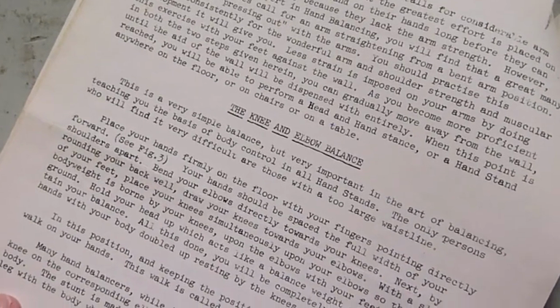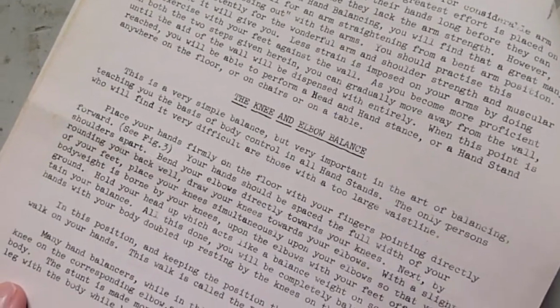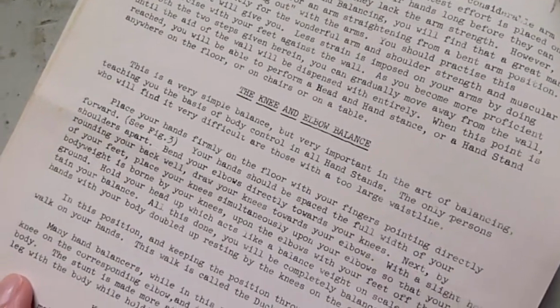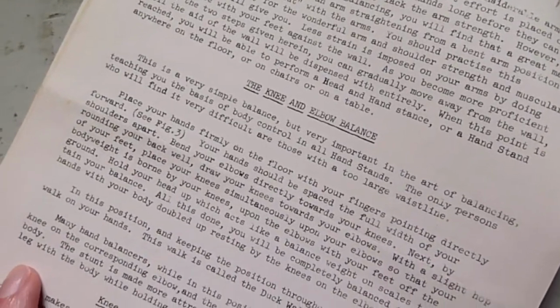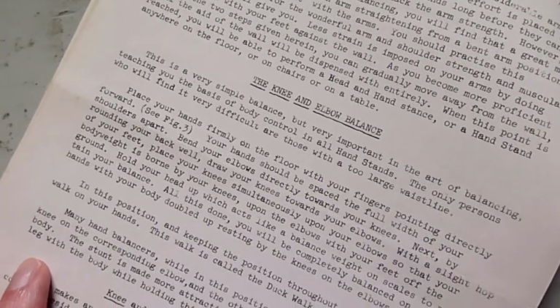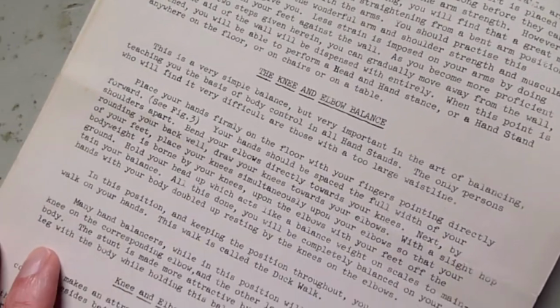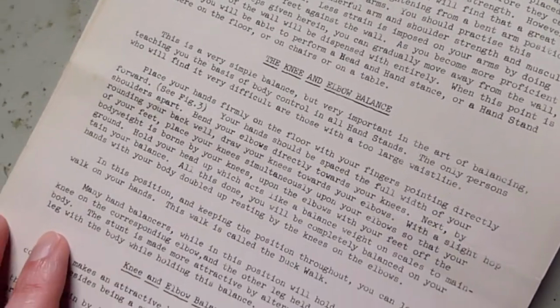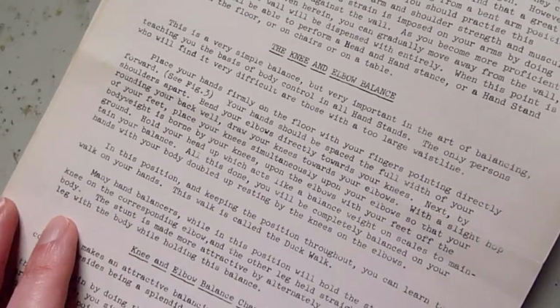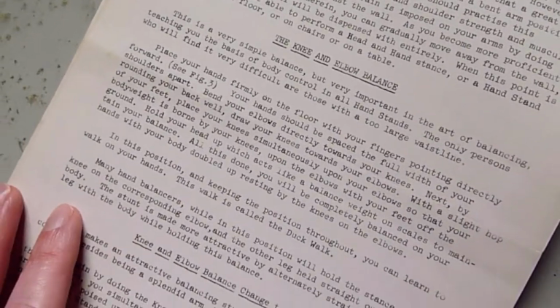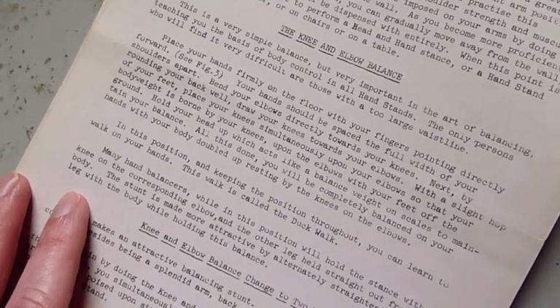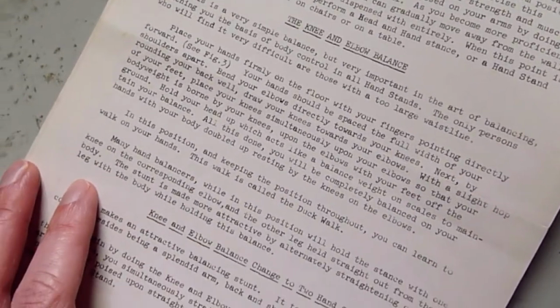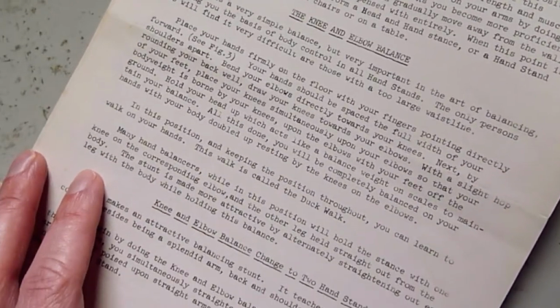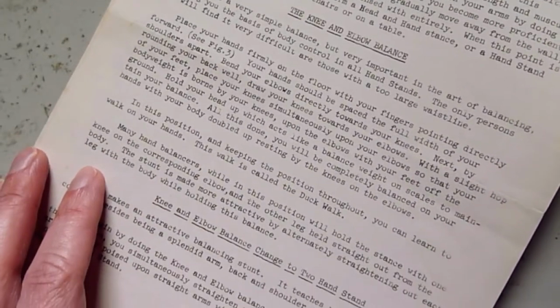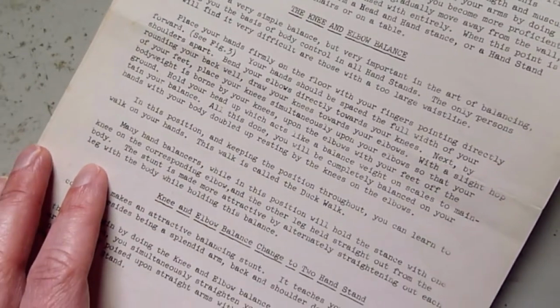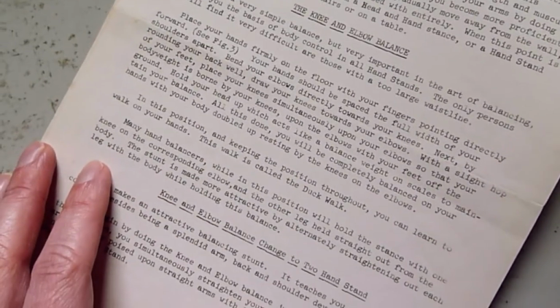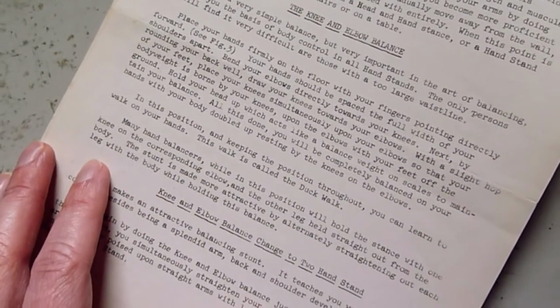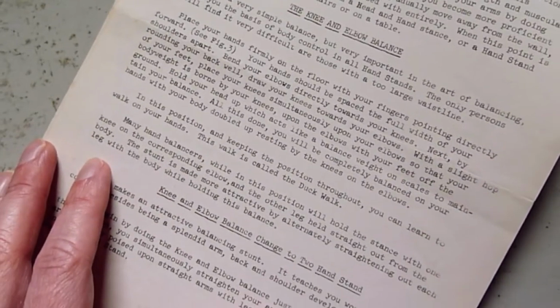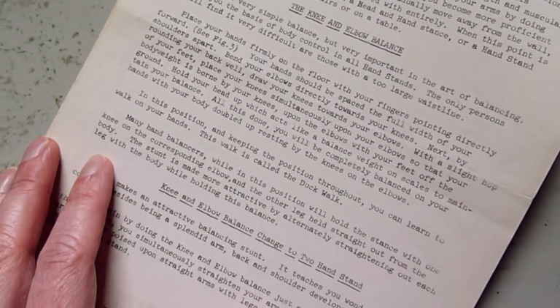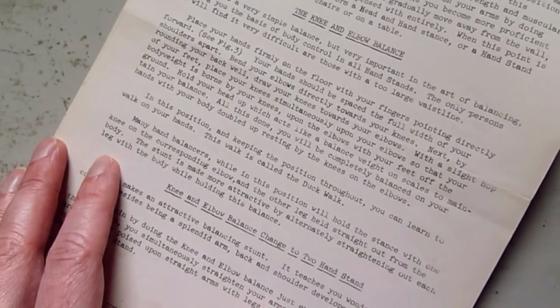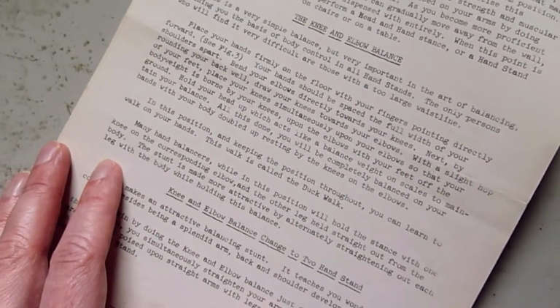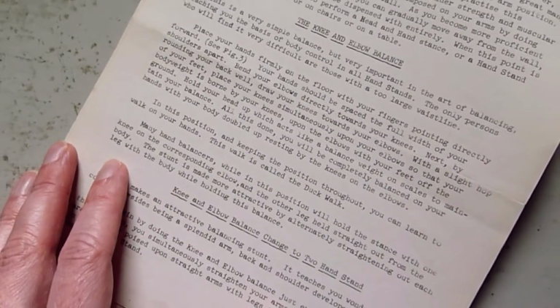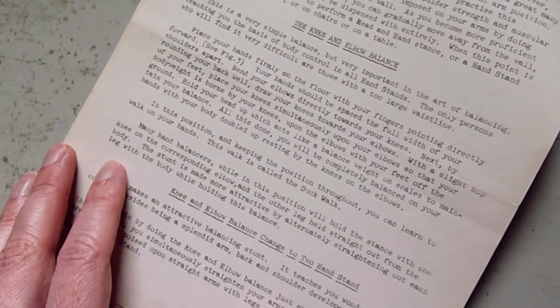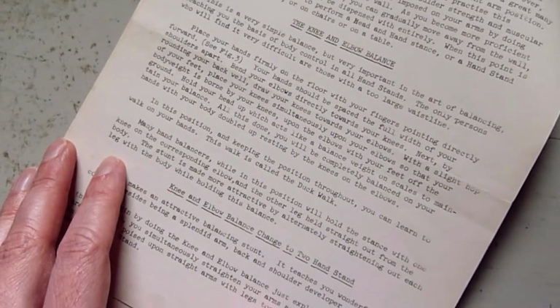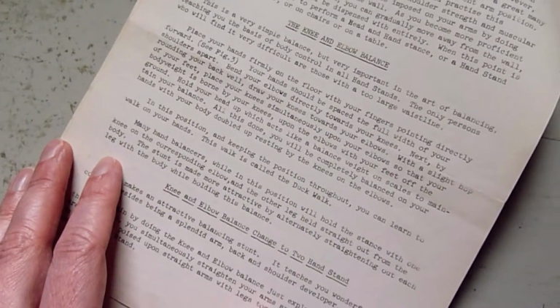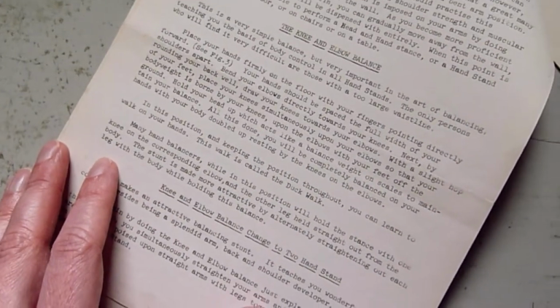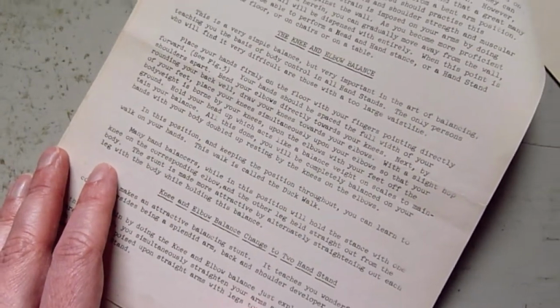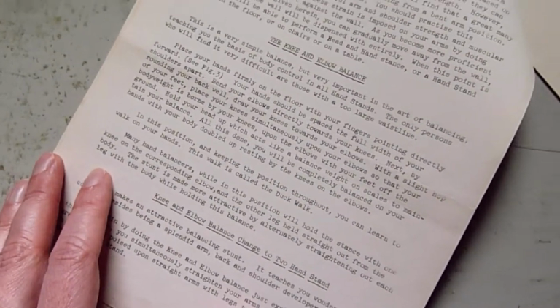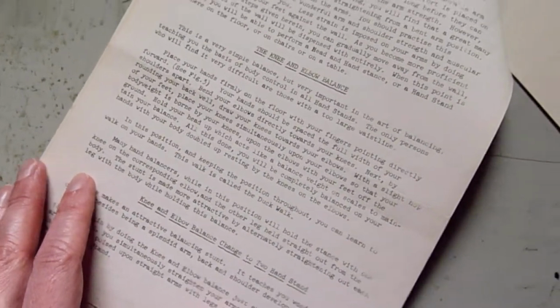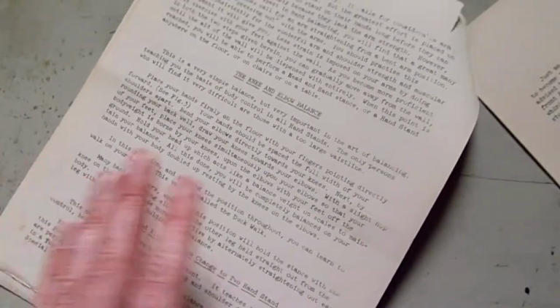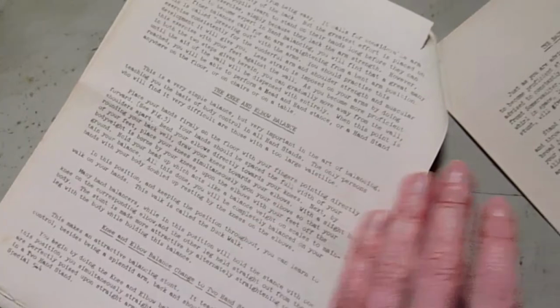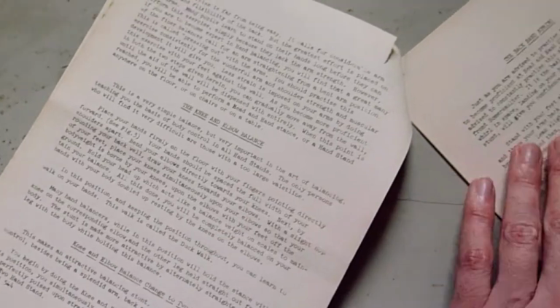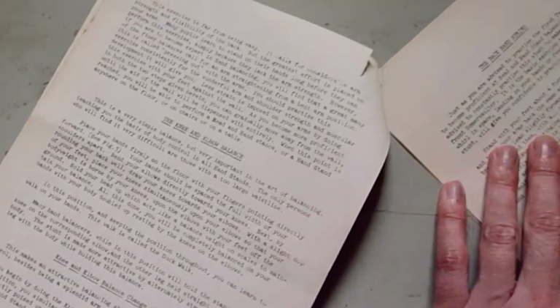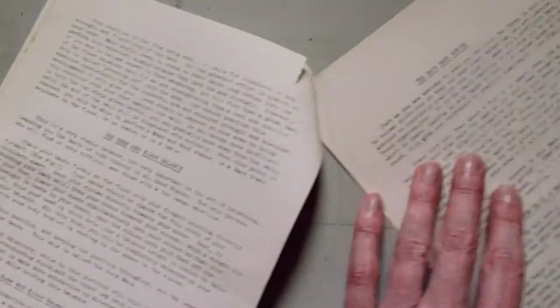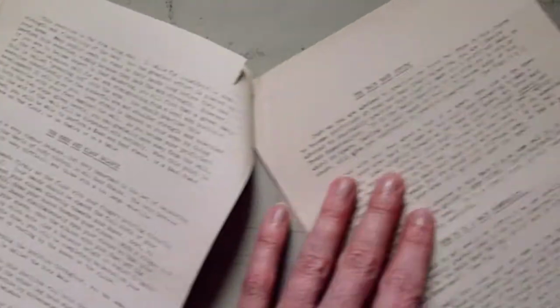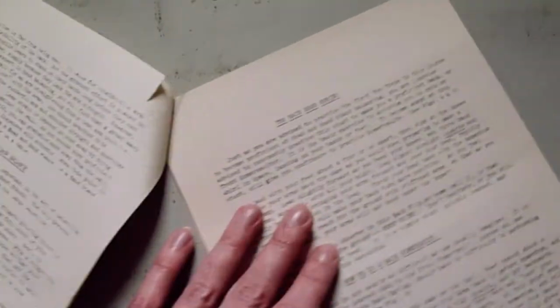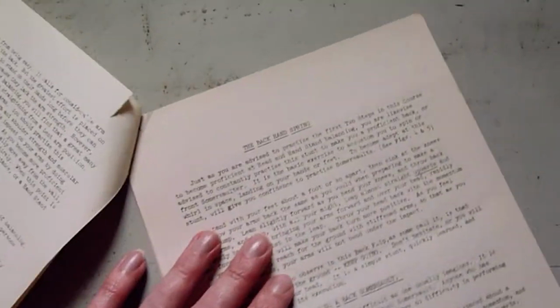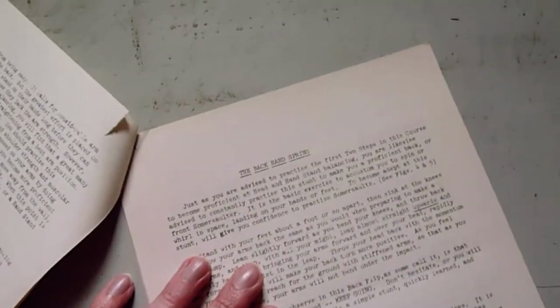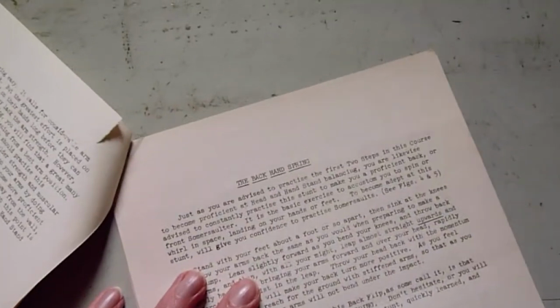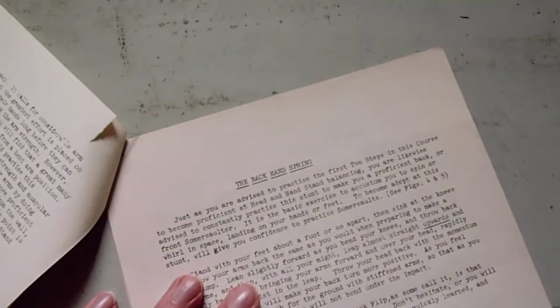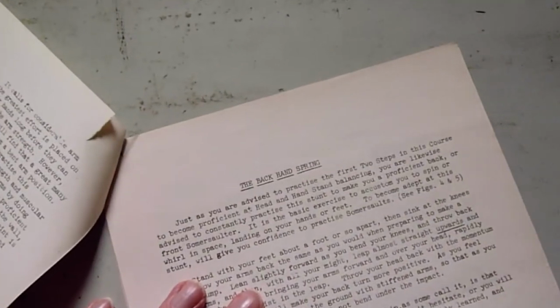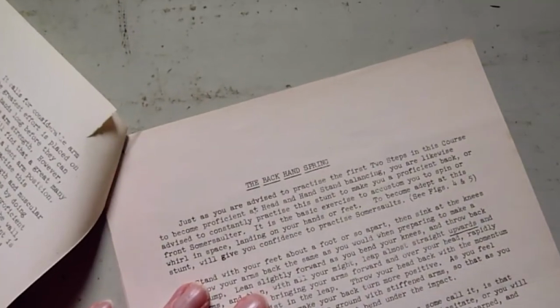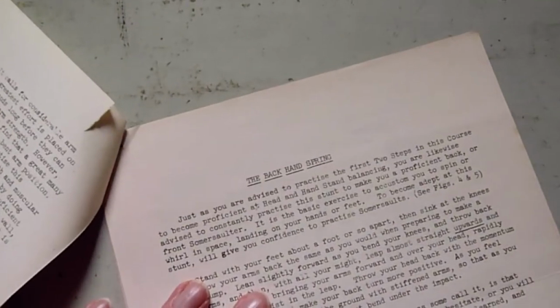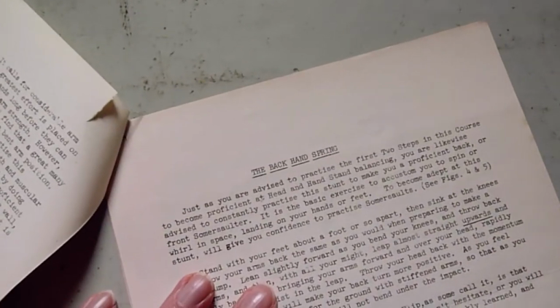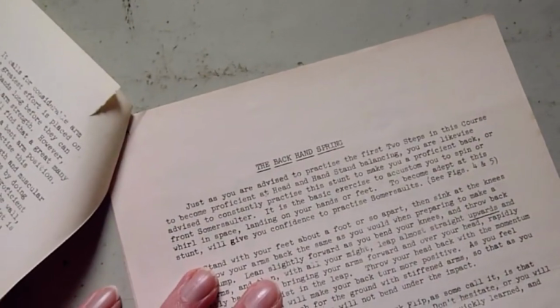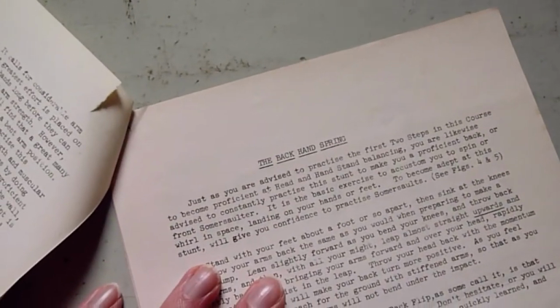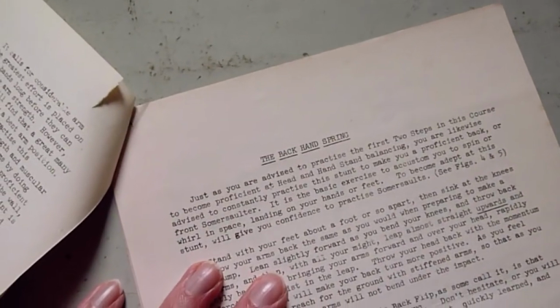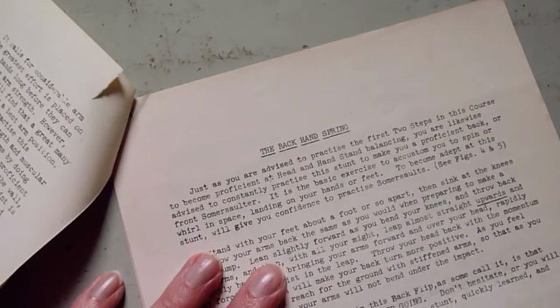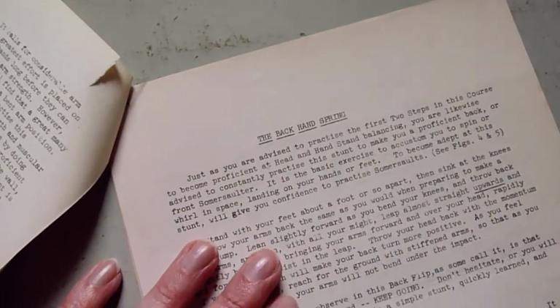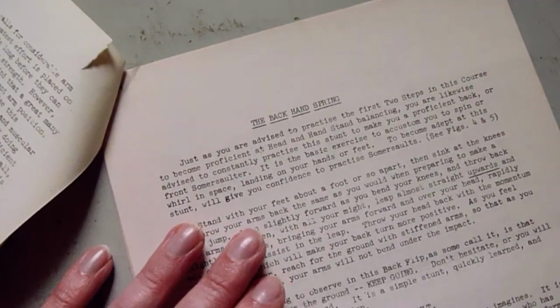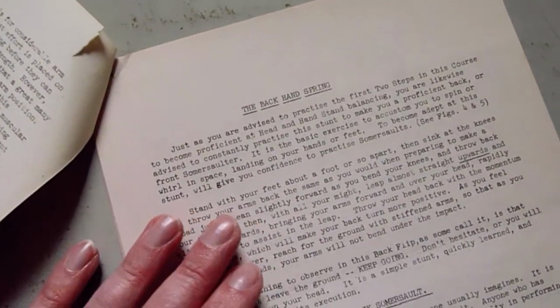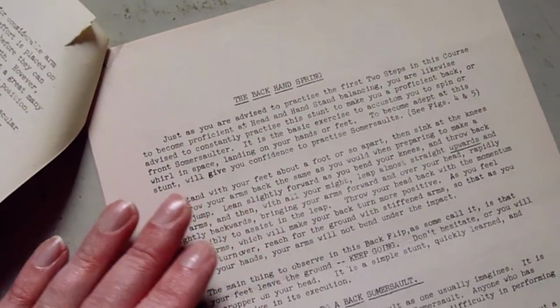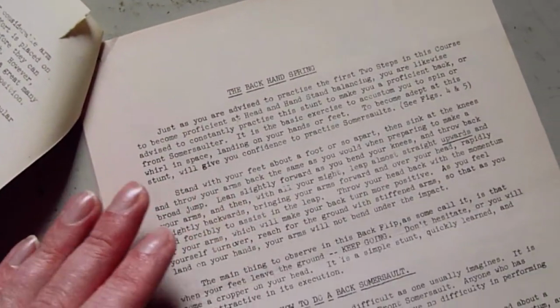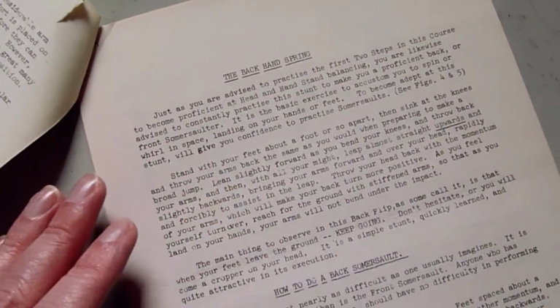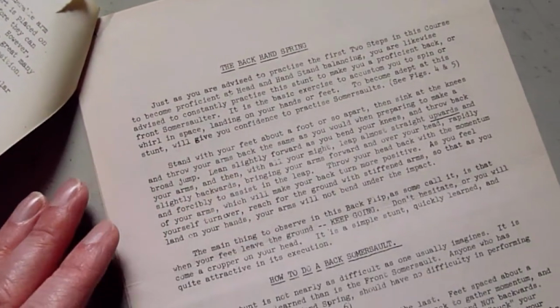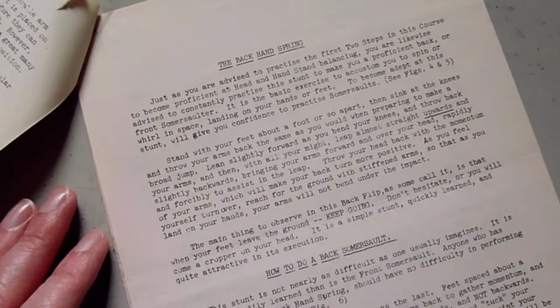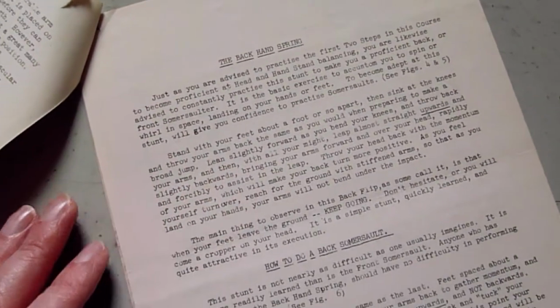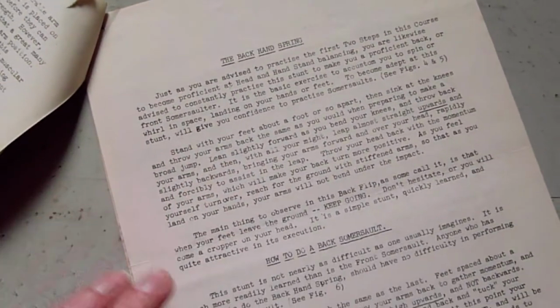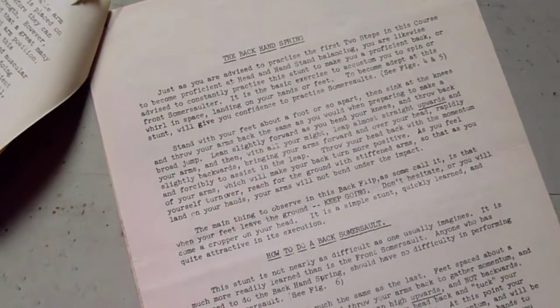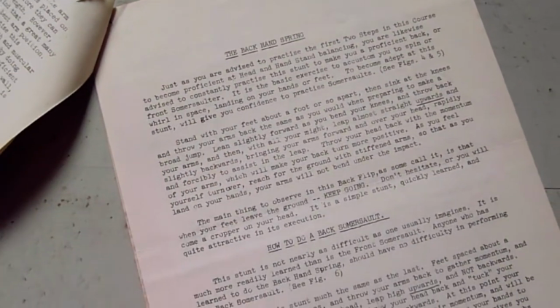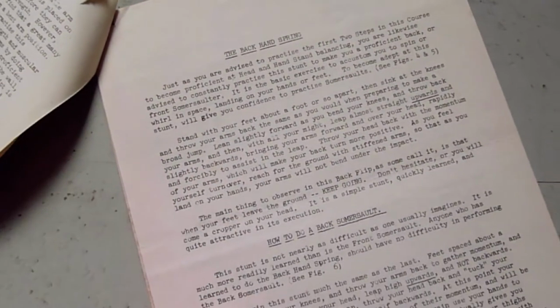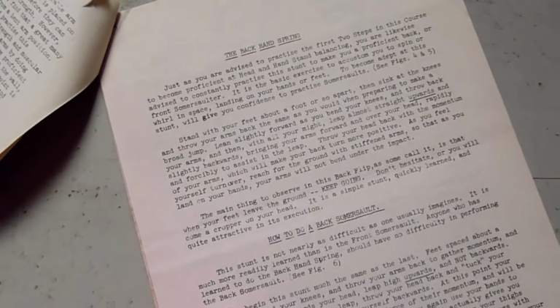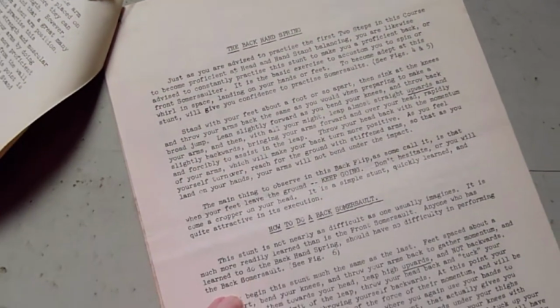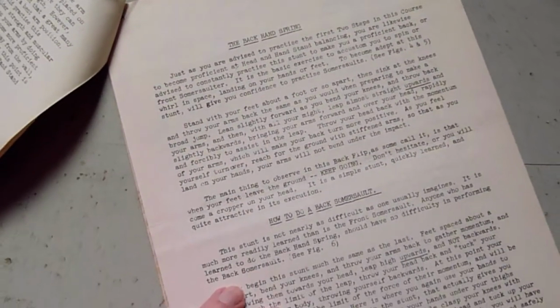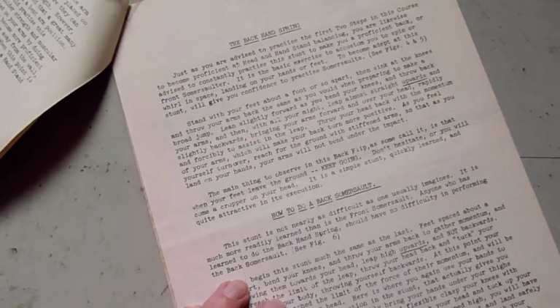As always, you then get some kick-ass images in the back, which I've tidied up and included as part of the reproduction over on the Internal Force Fitness website.